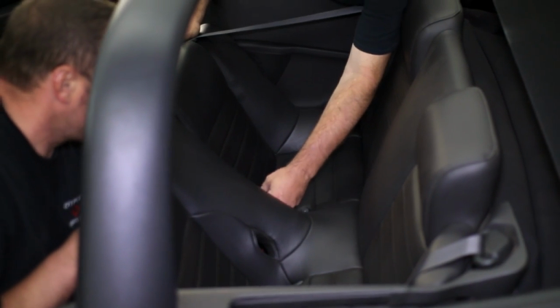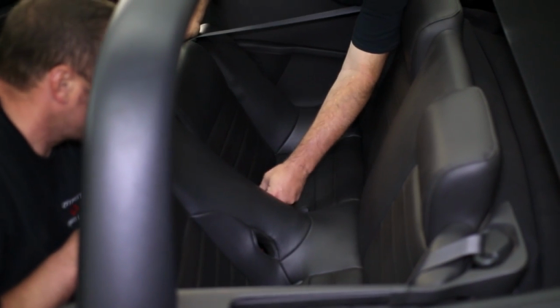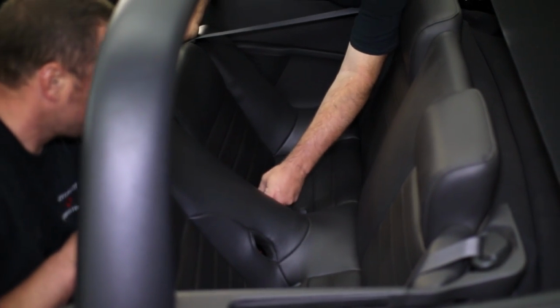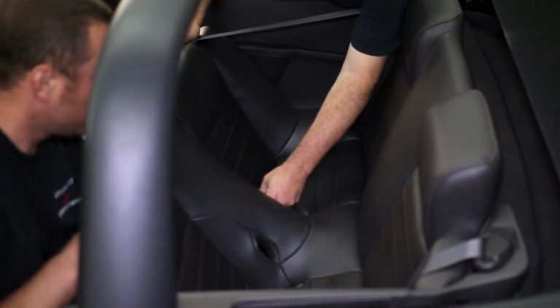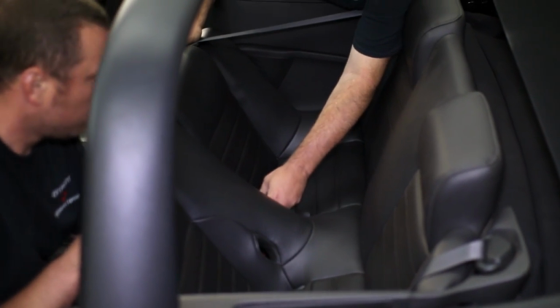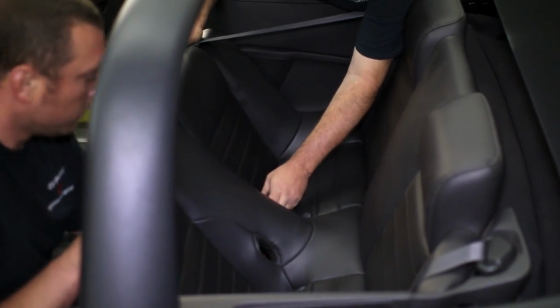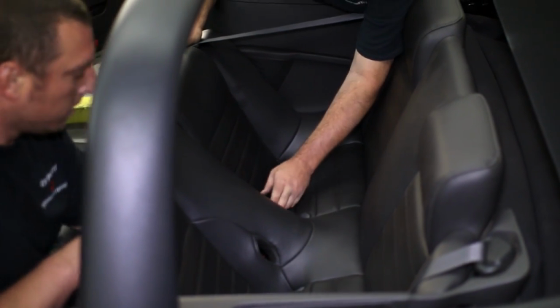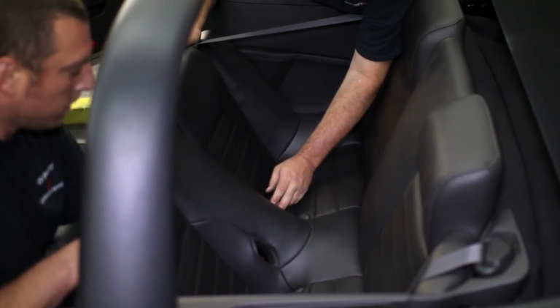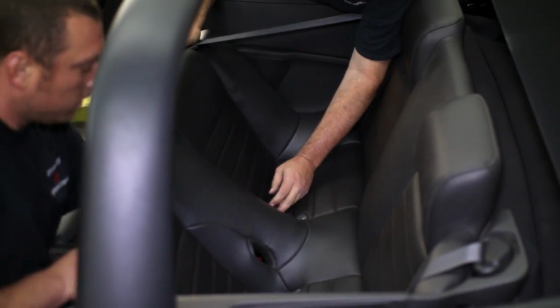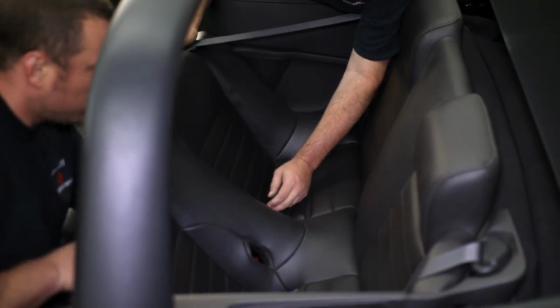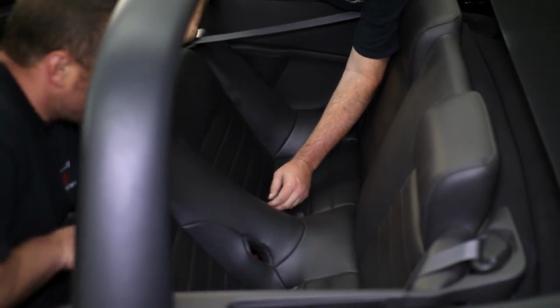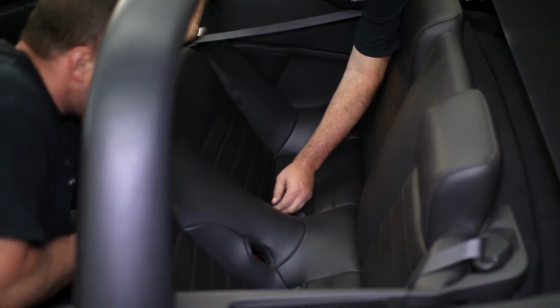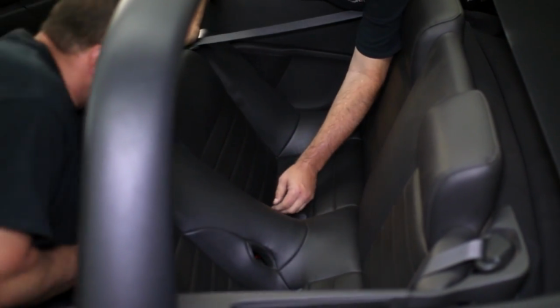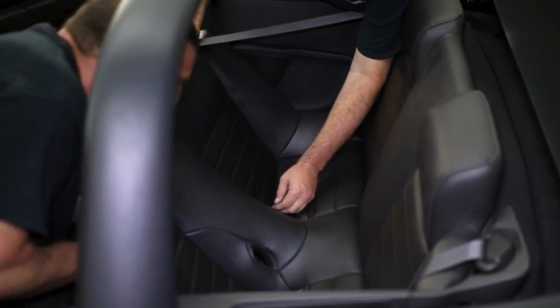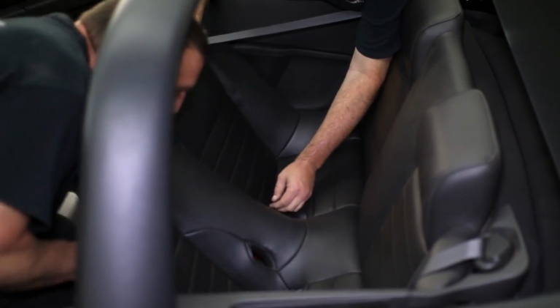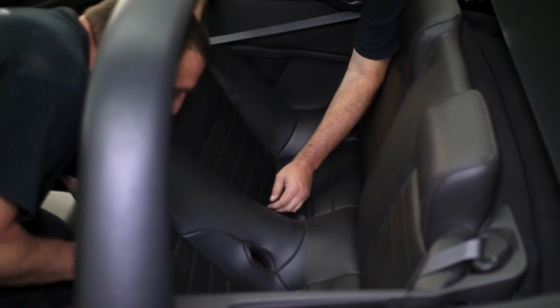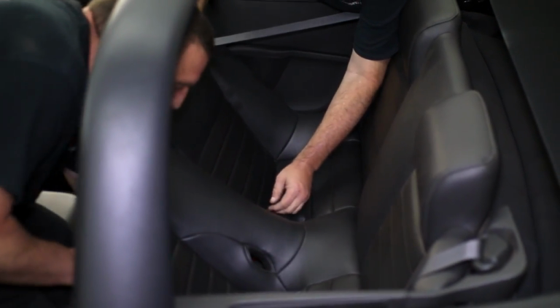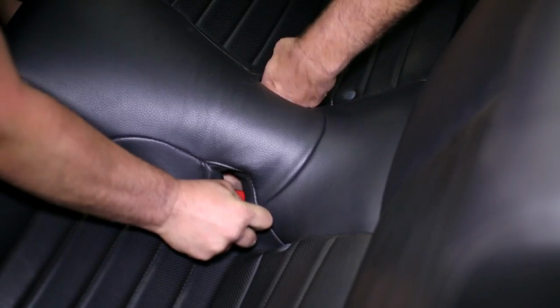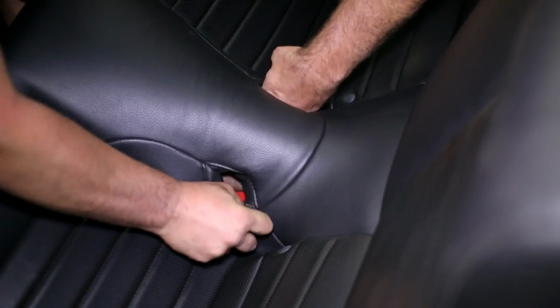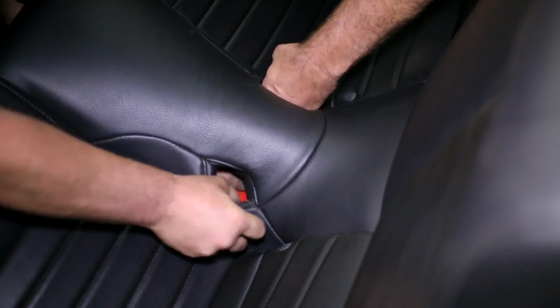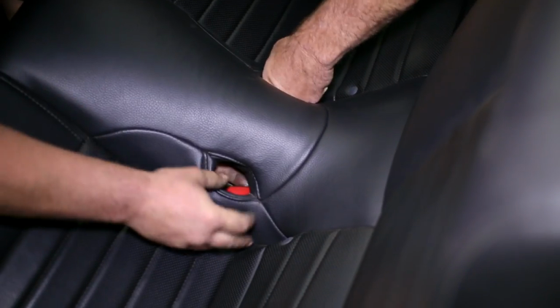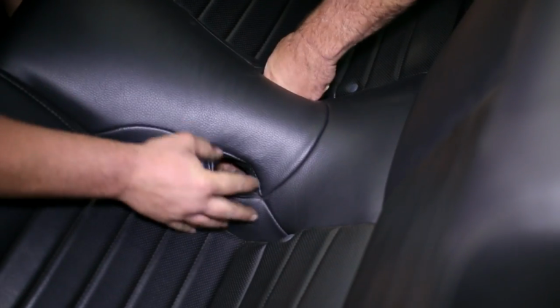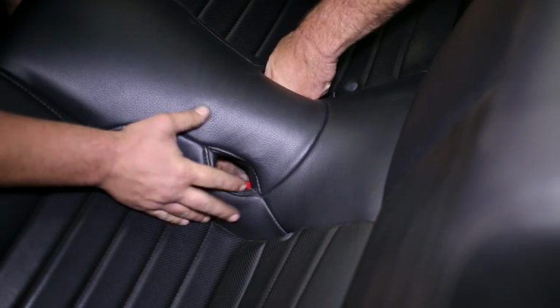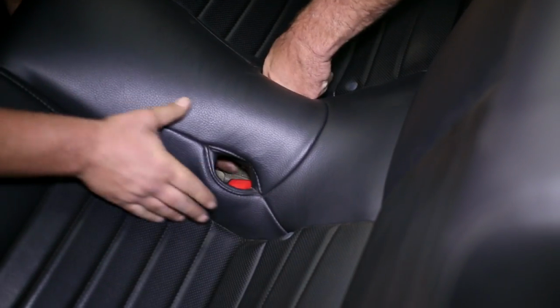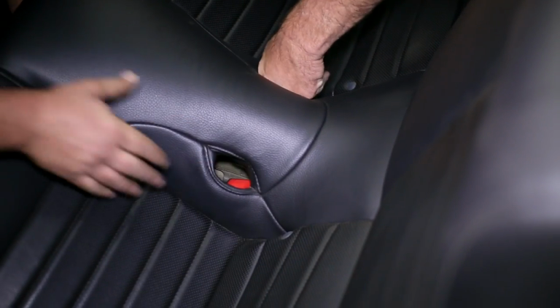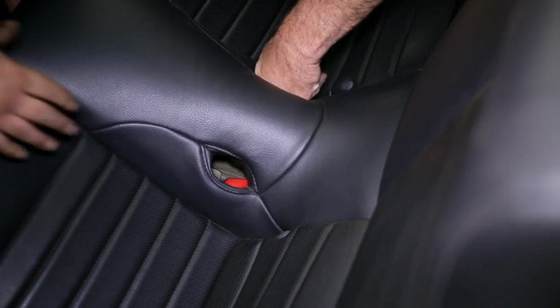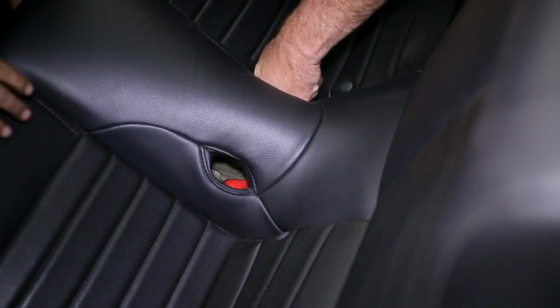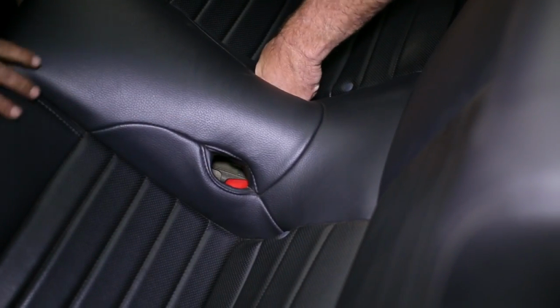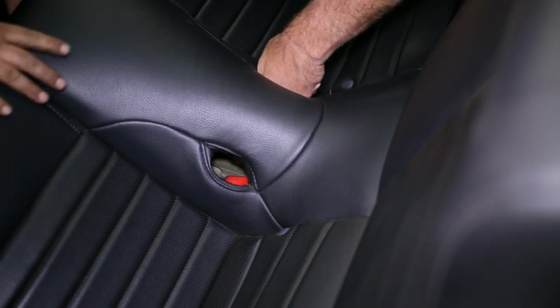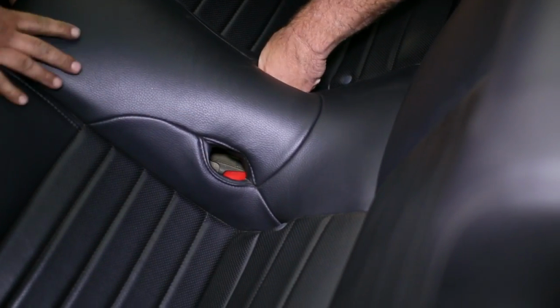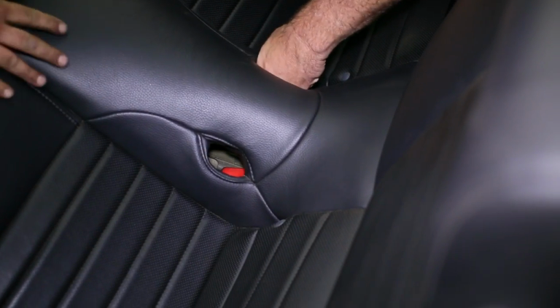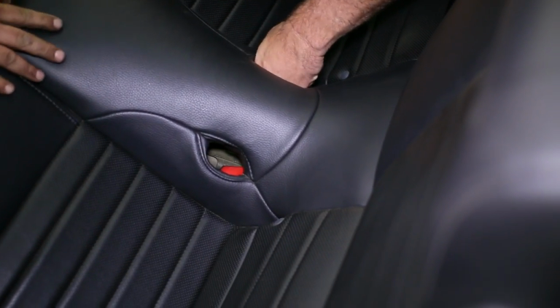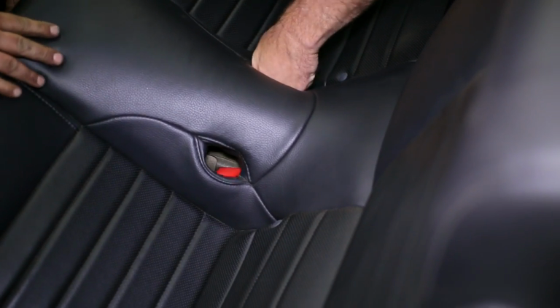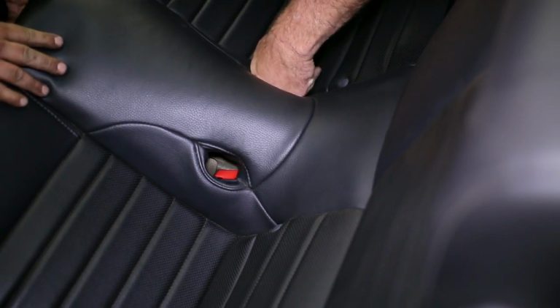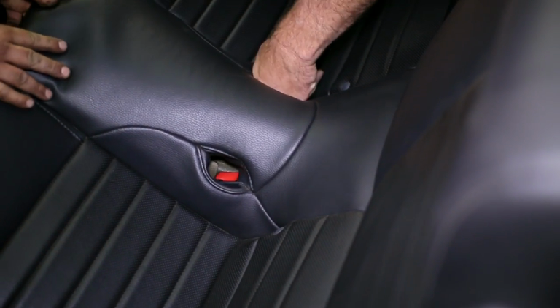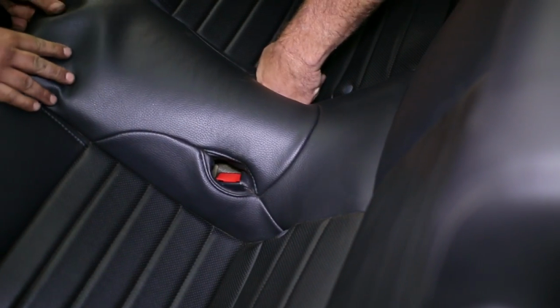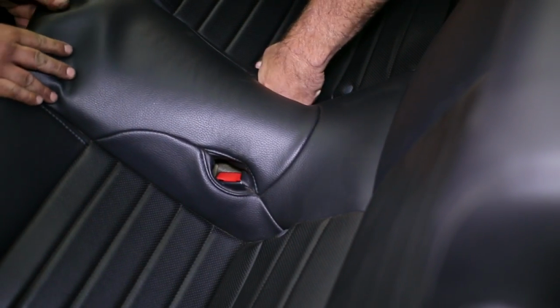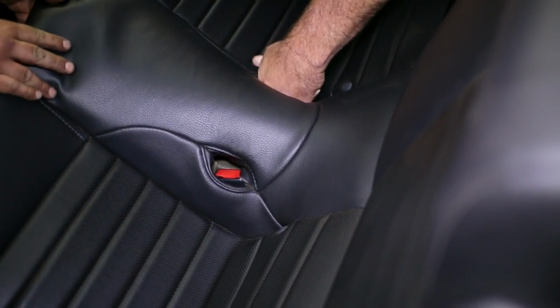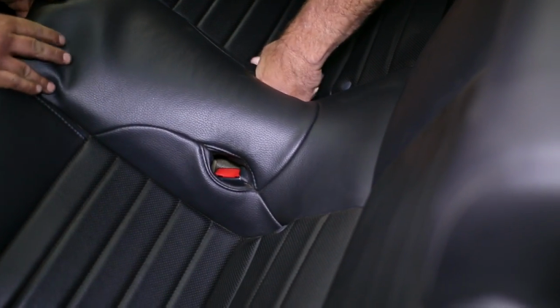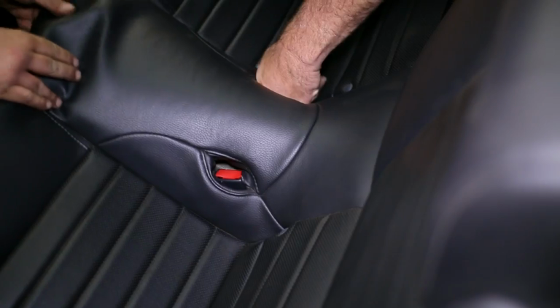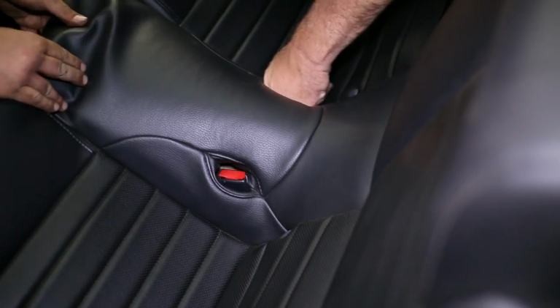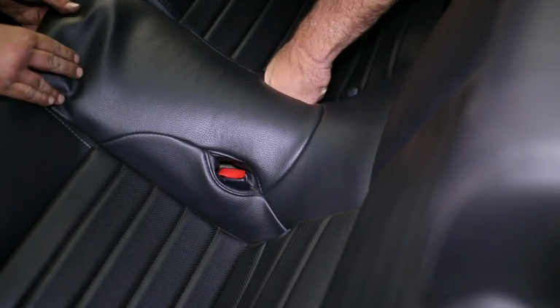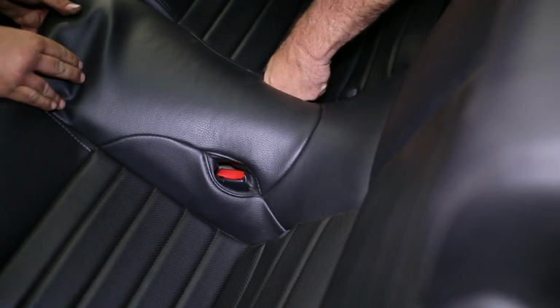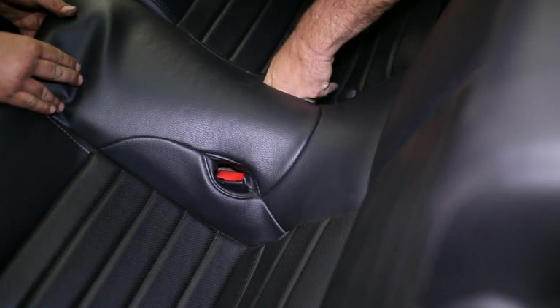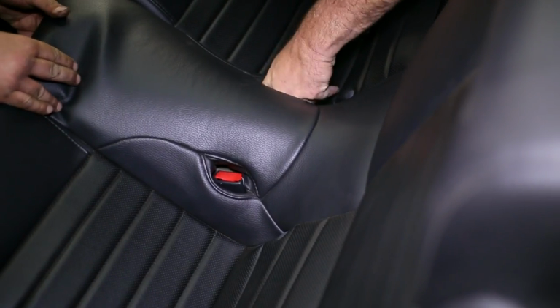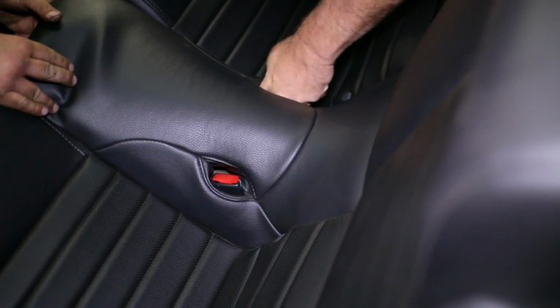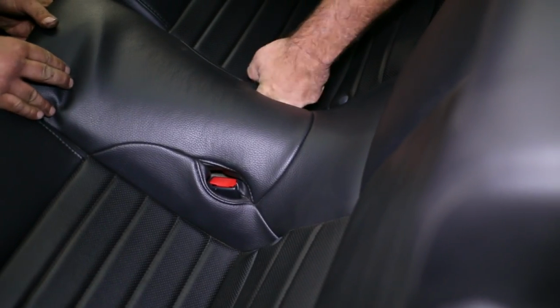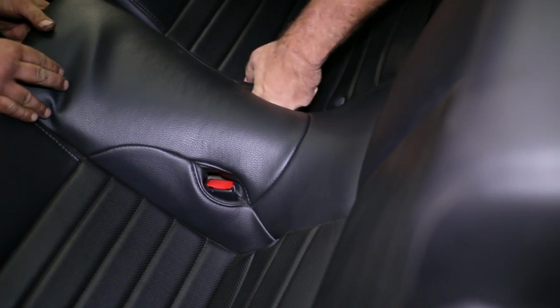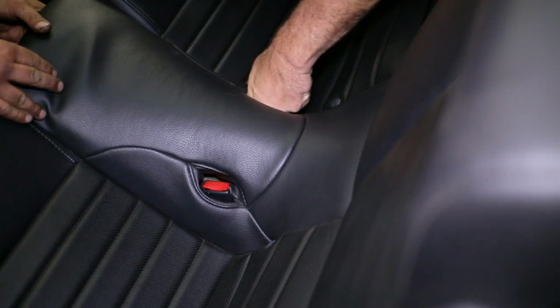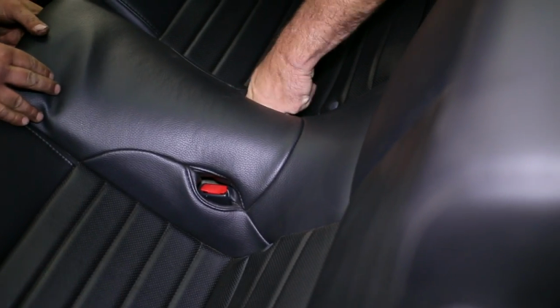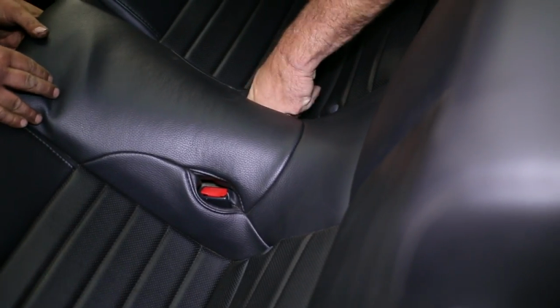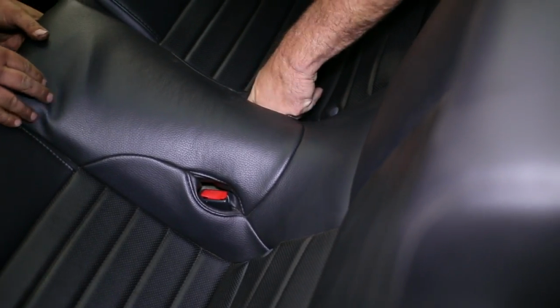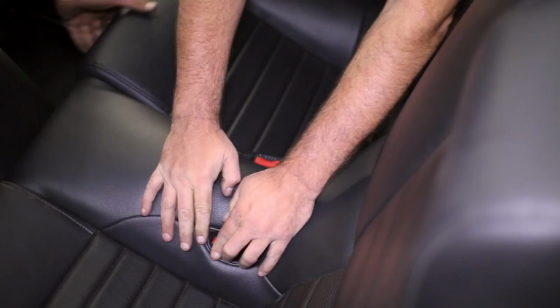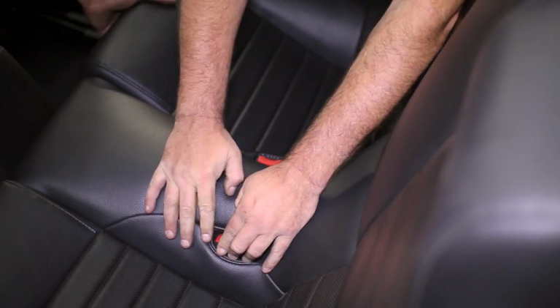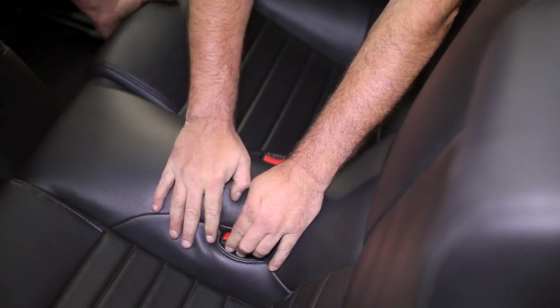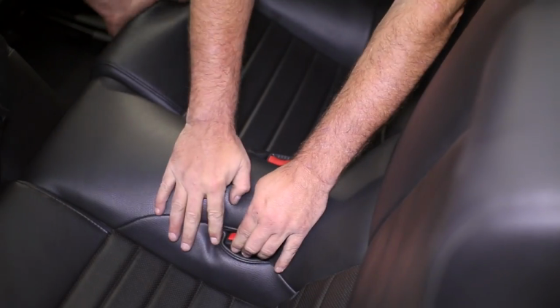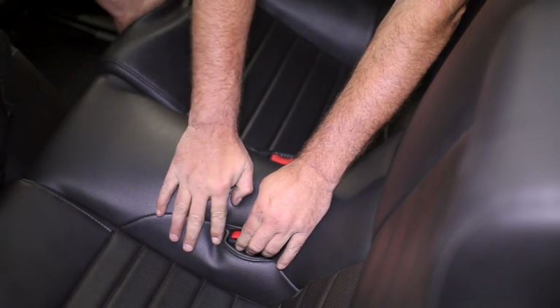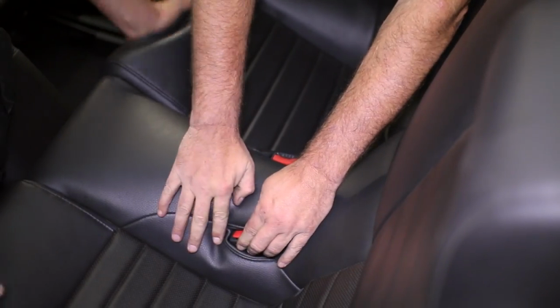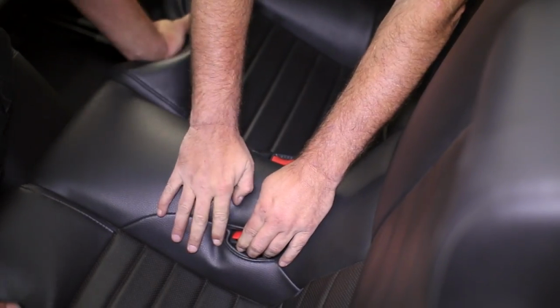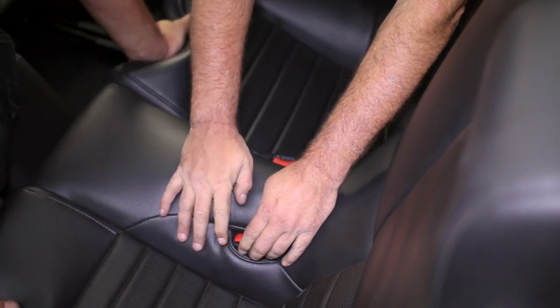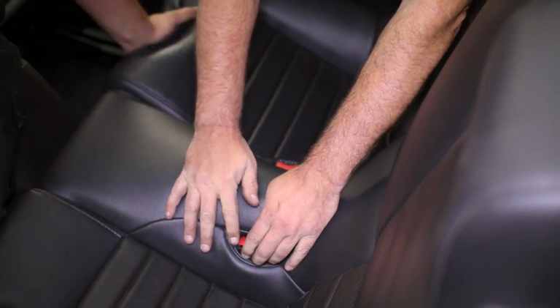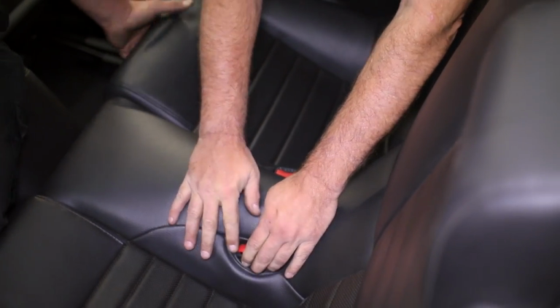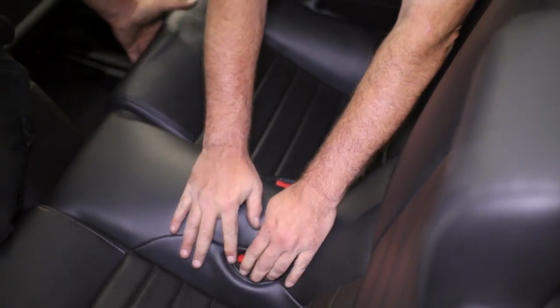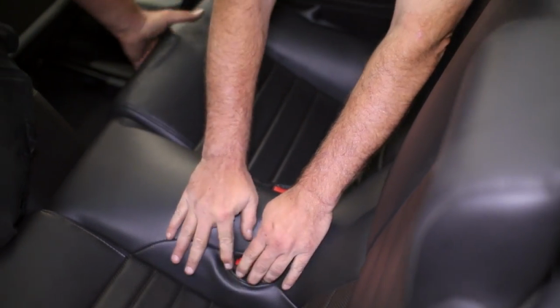Watch the seat belt latches to make sure they are fed through the holes in the seats, then push them down to clip them in.